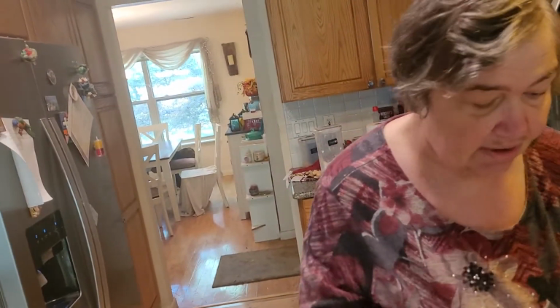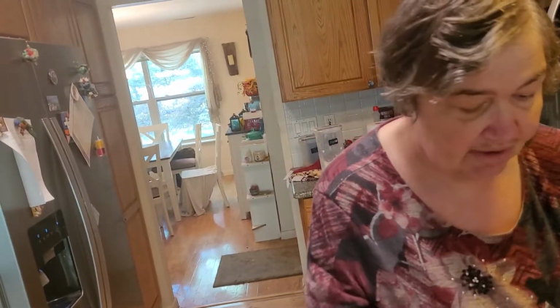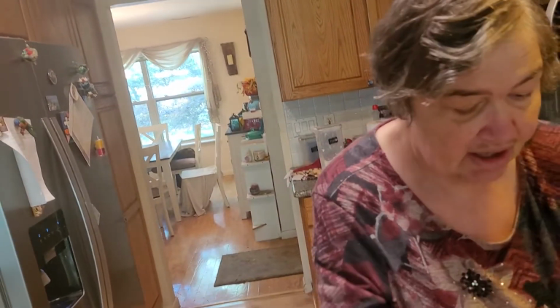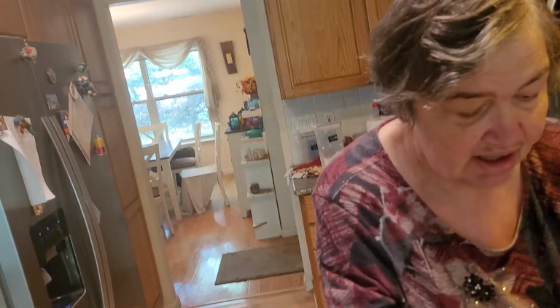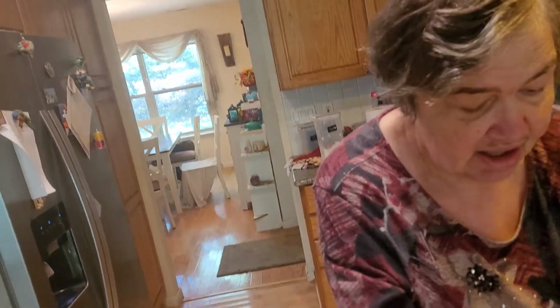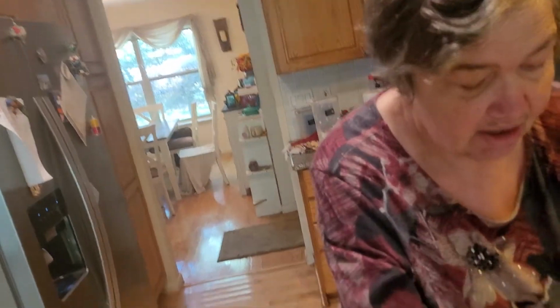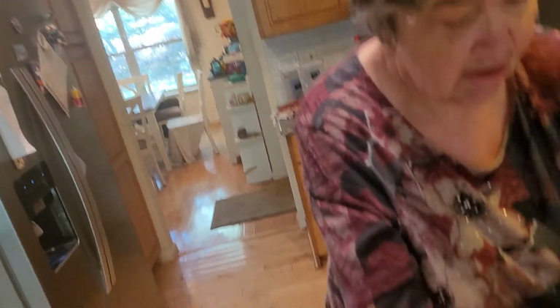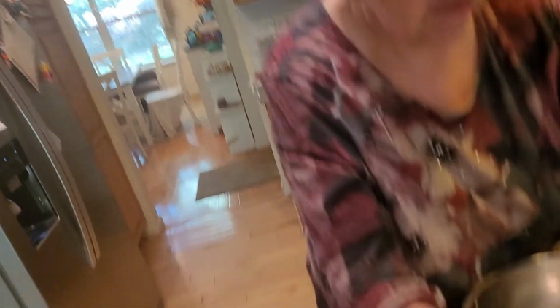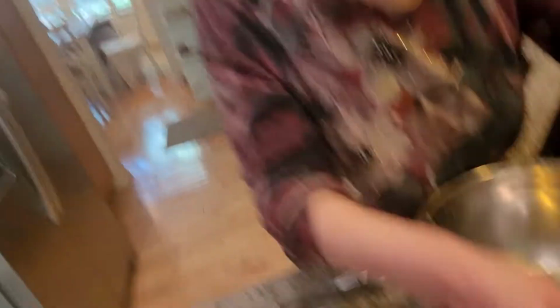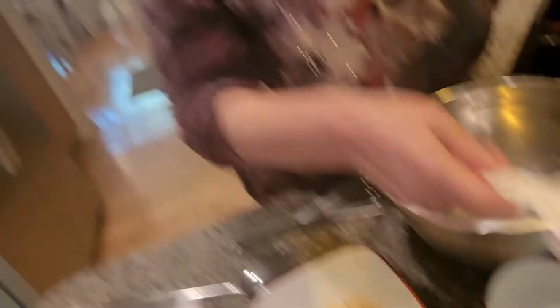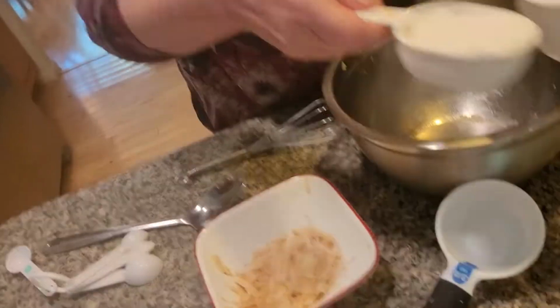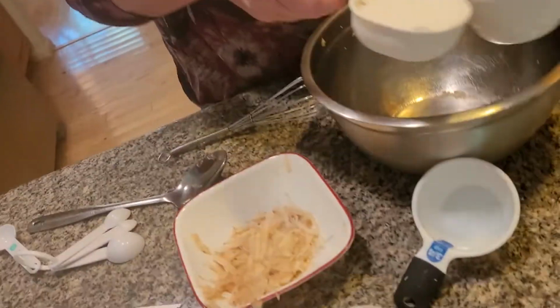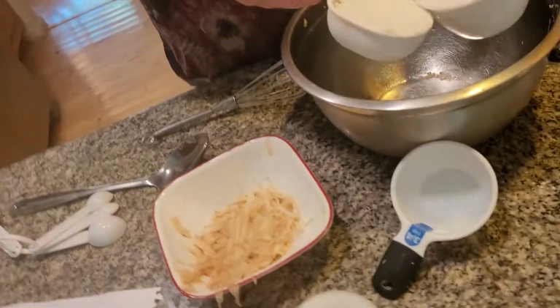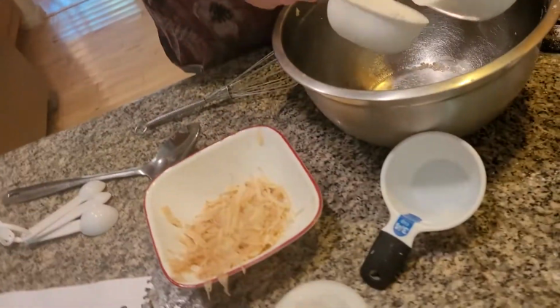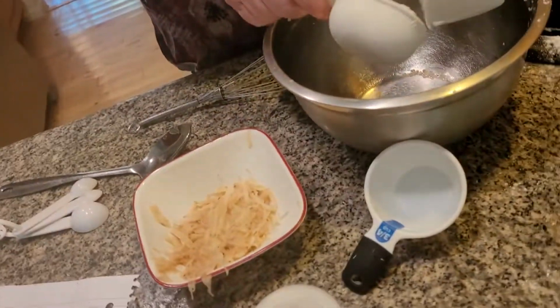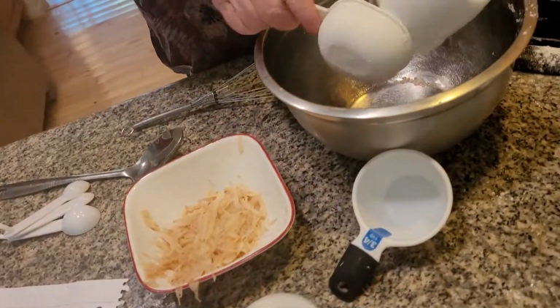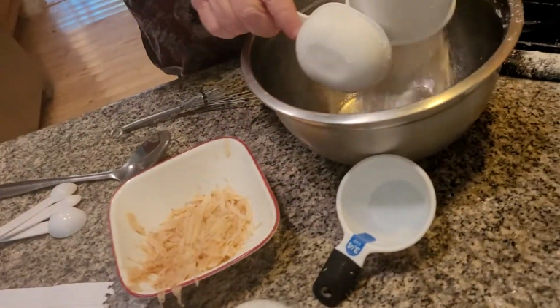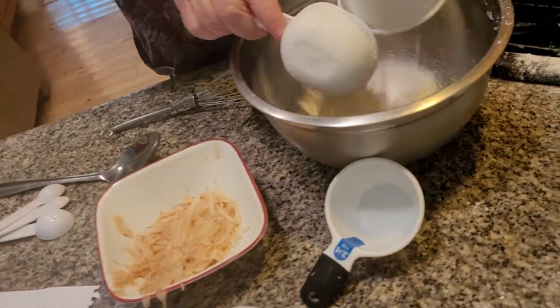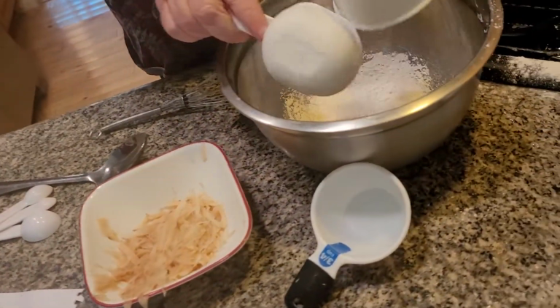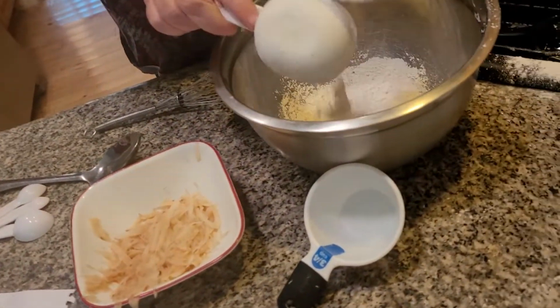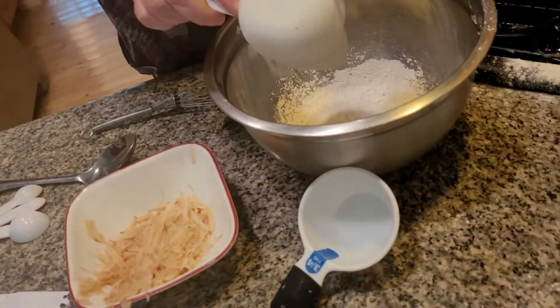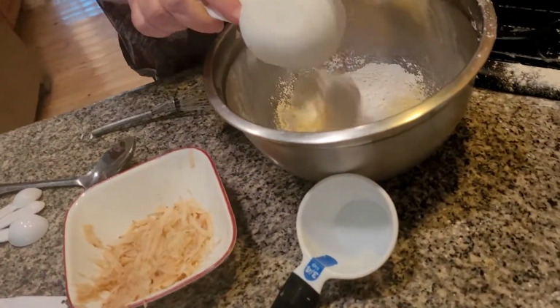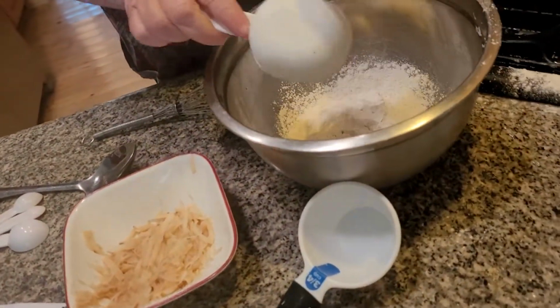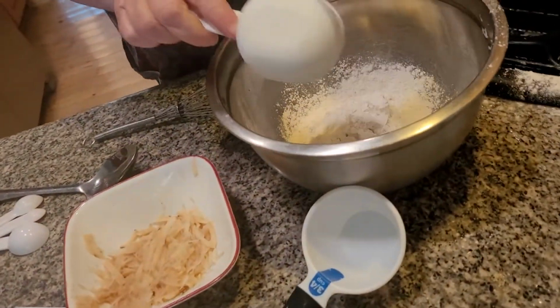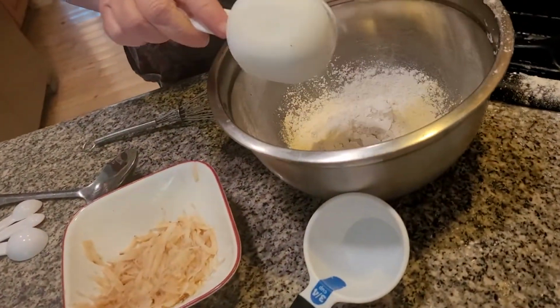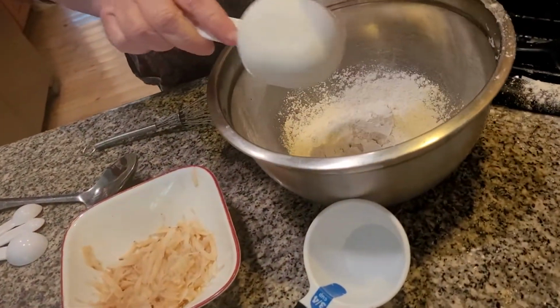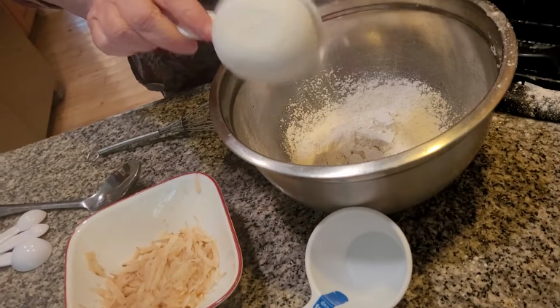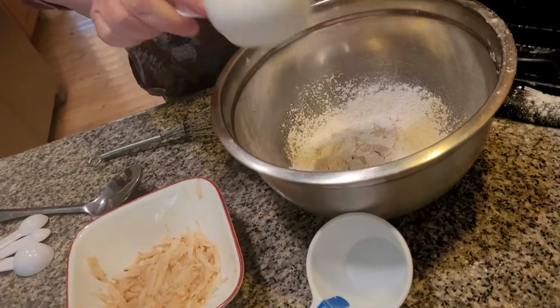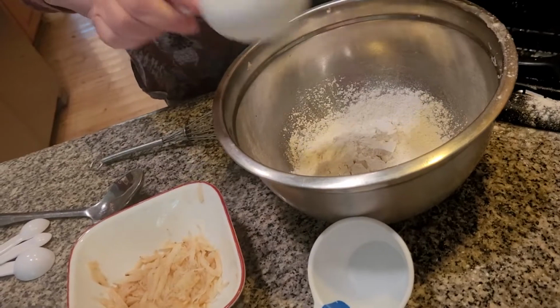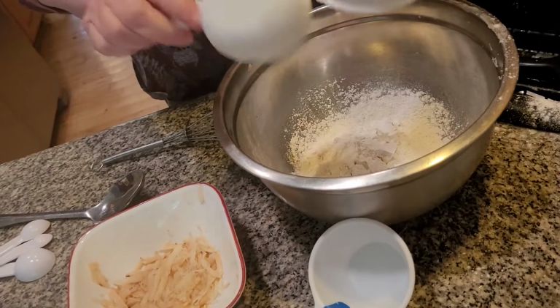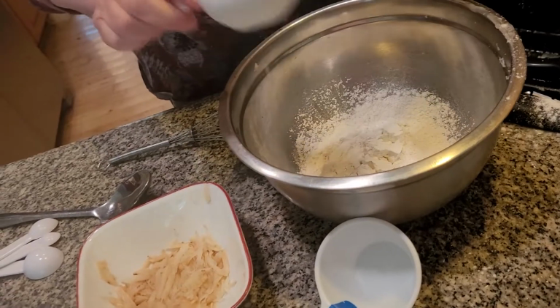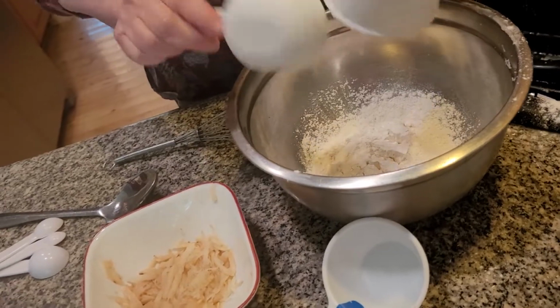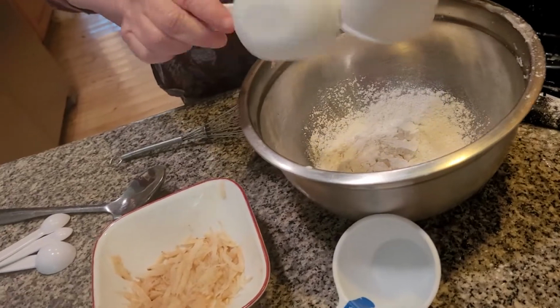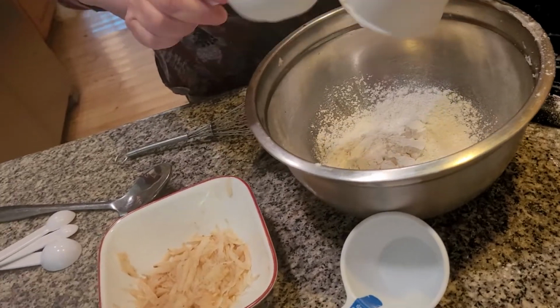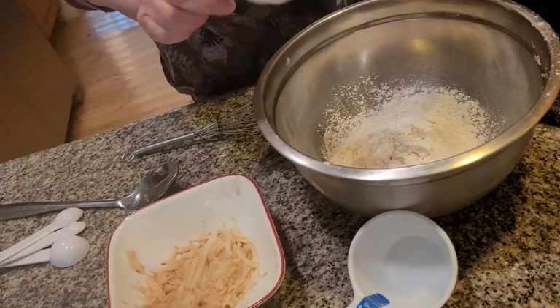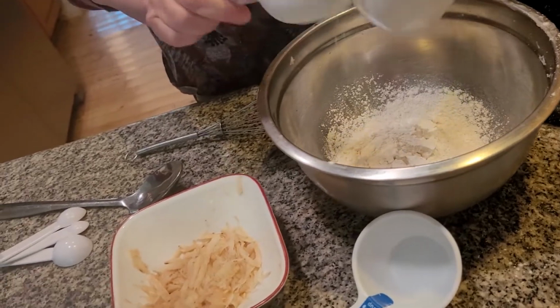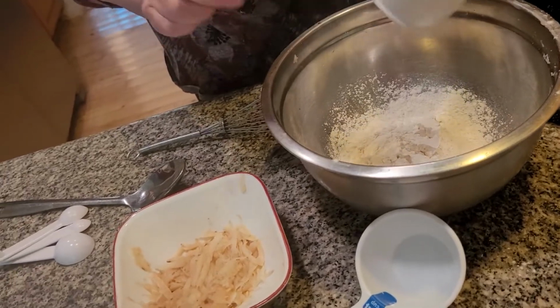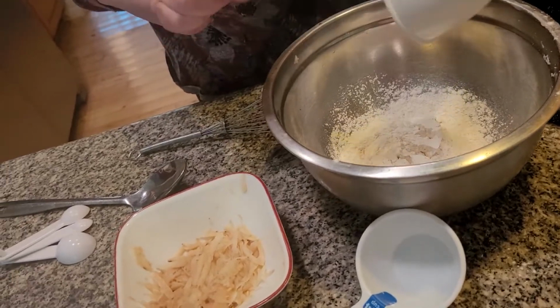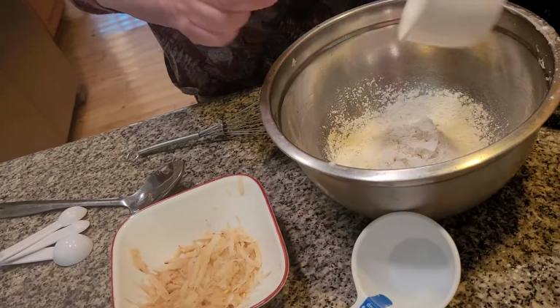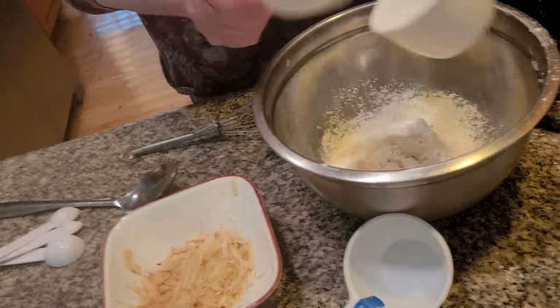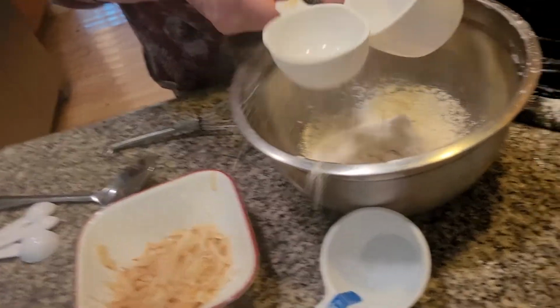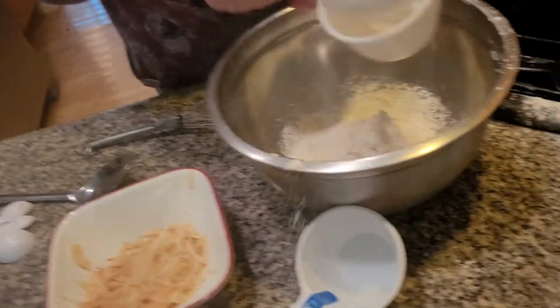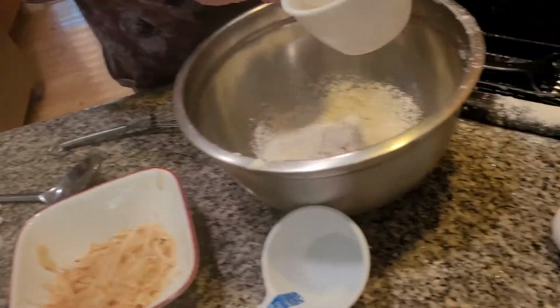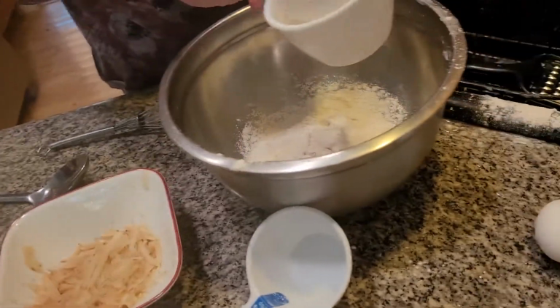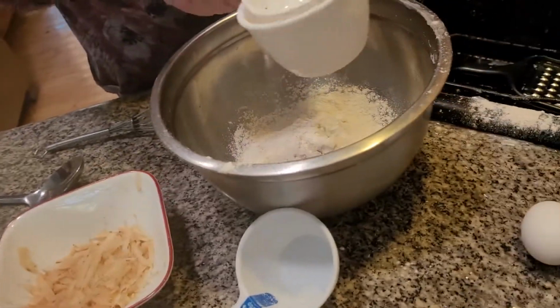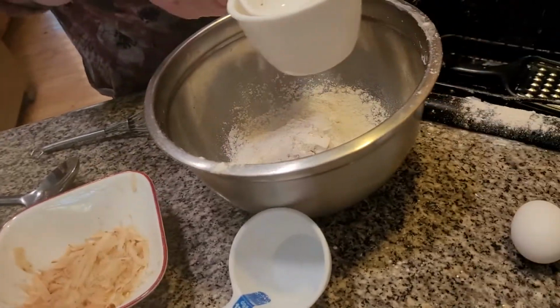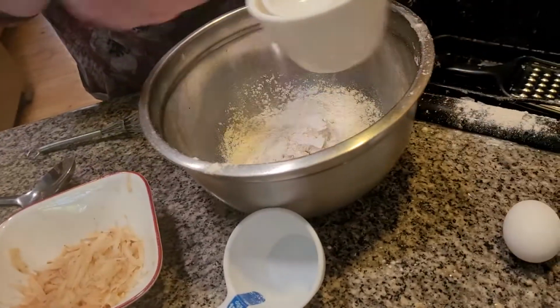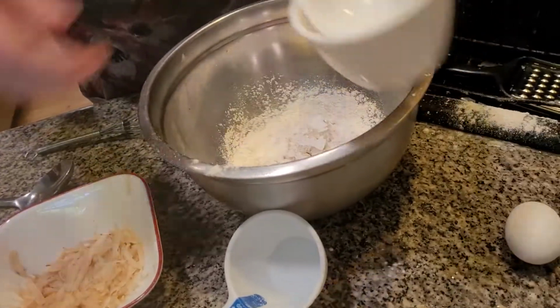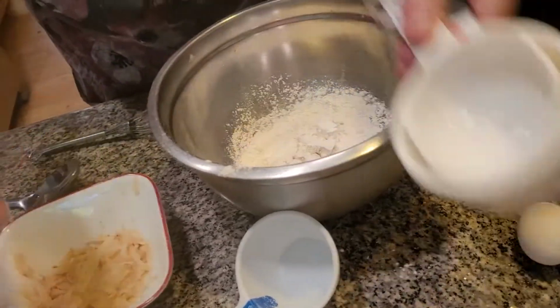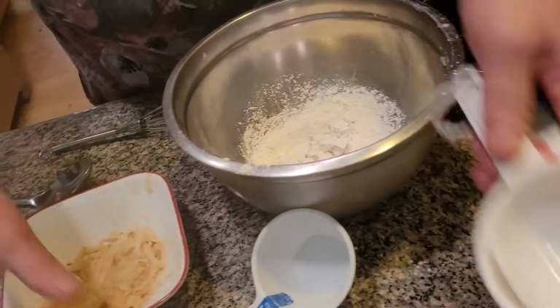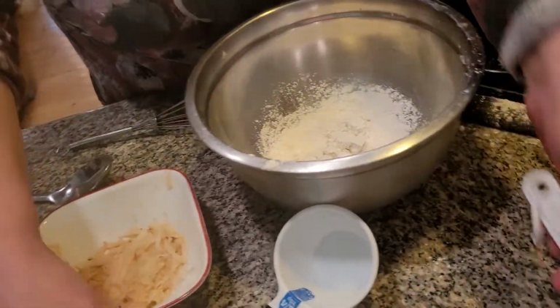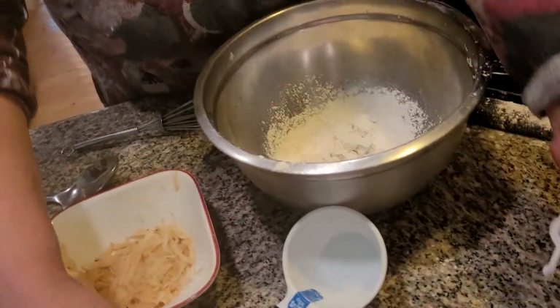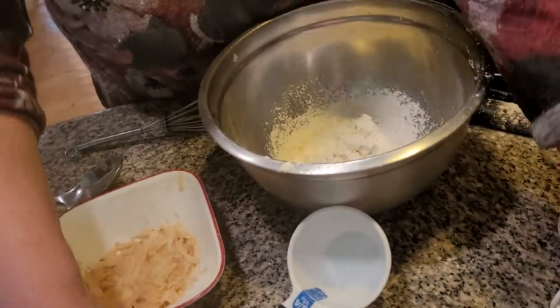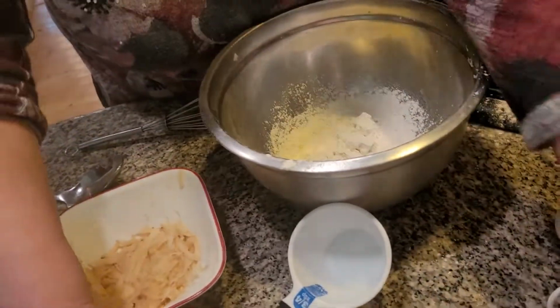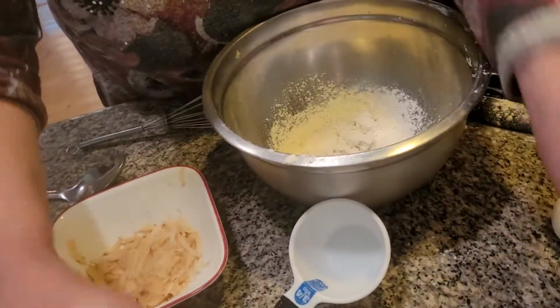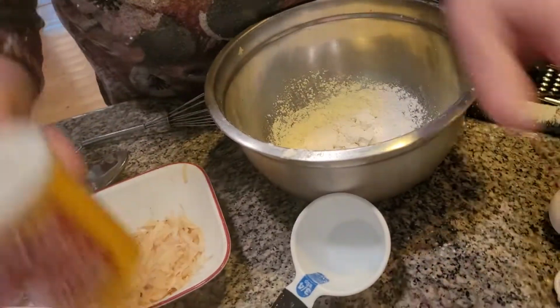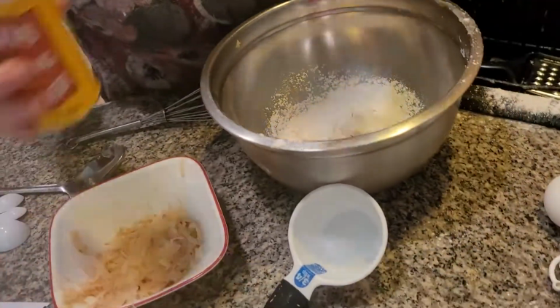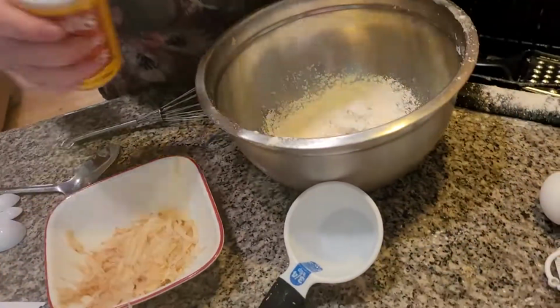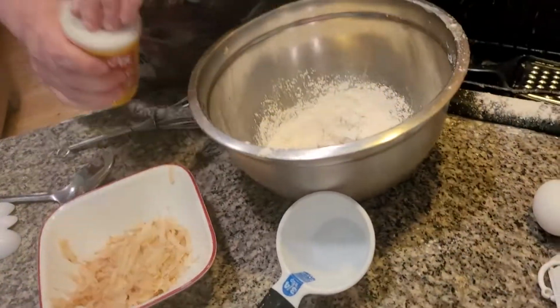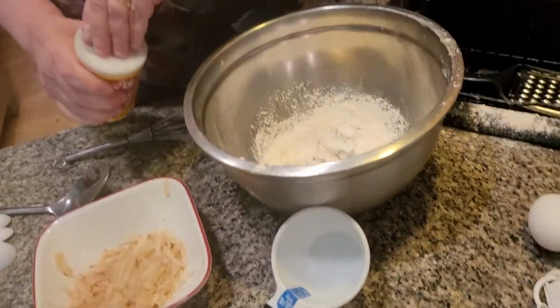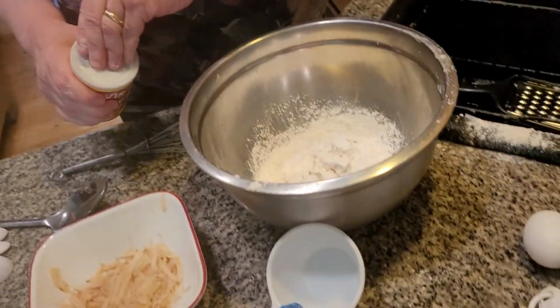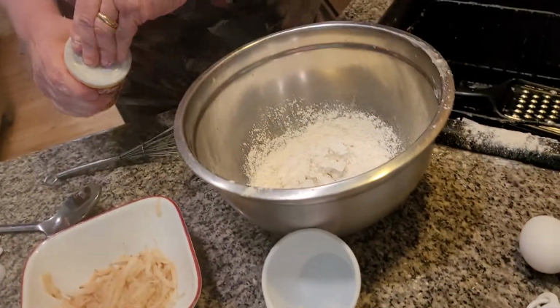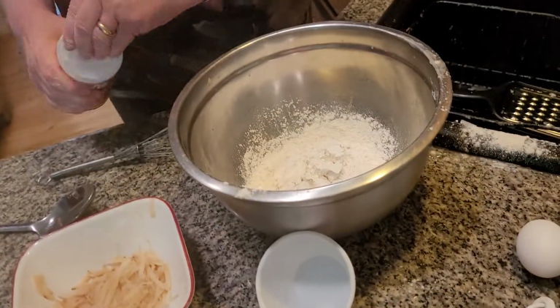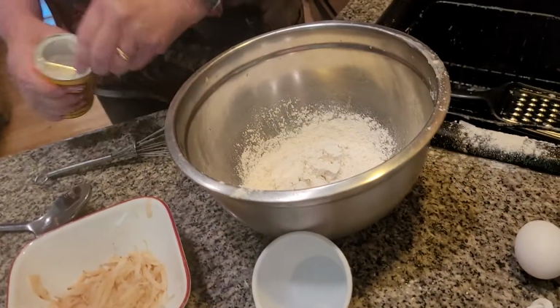I'm adding in one and one-half cups of all-purpose flour, and I'm adding in three teaspoons of baking powder.